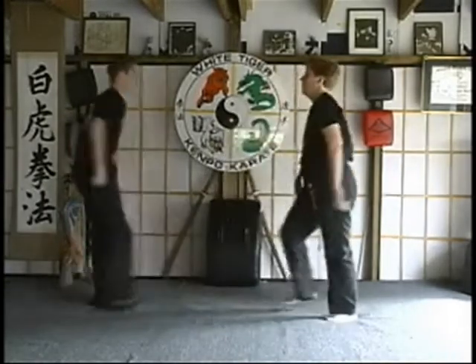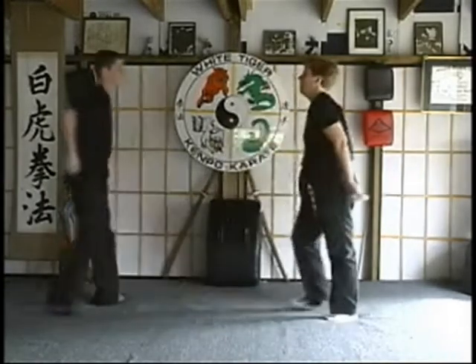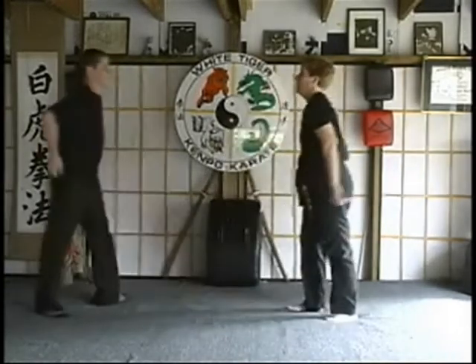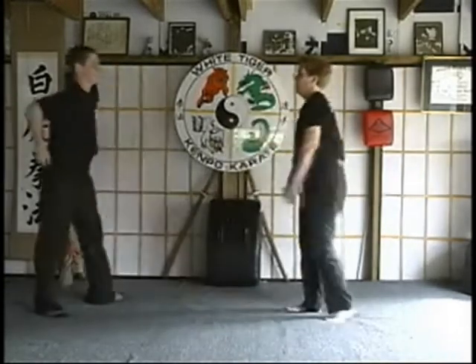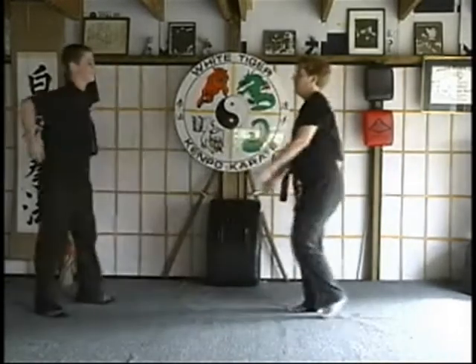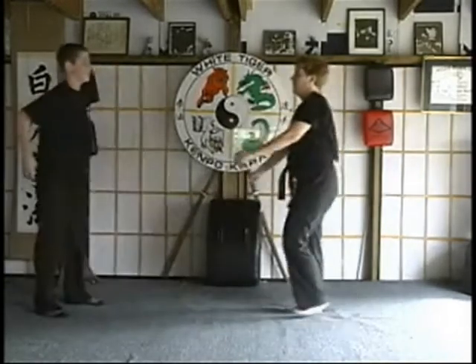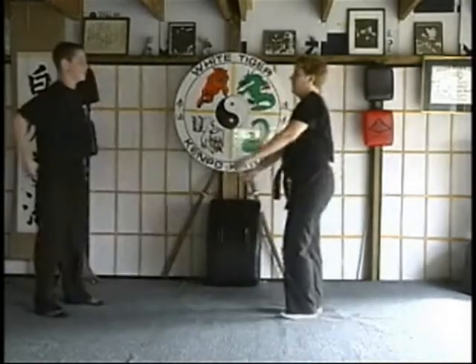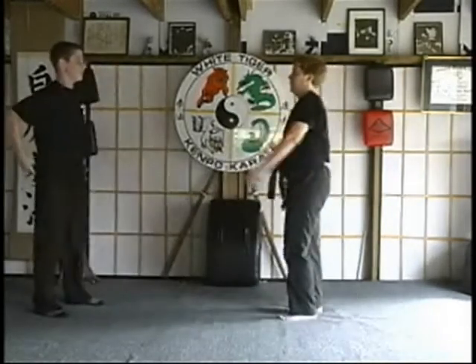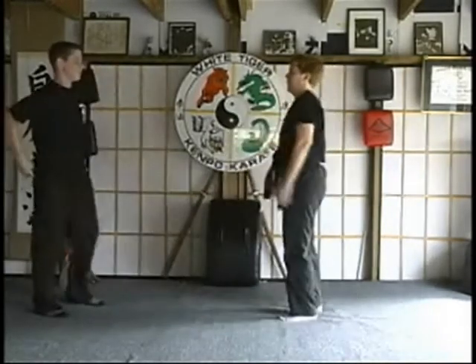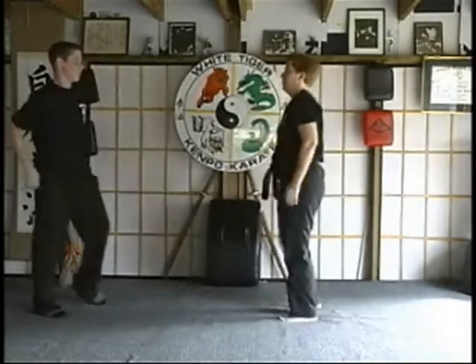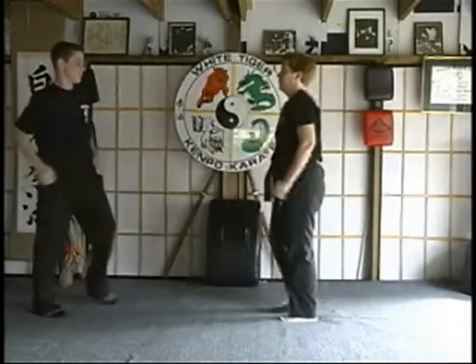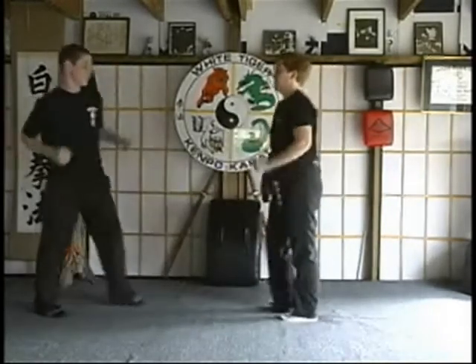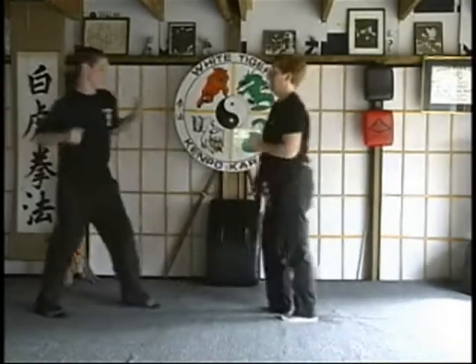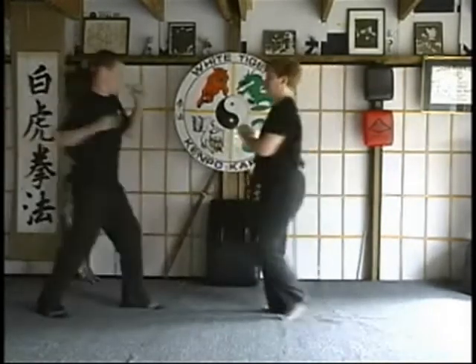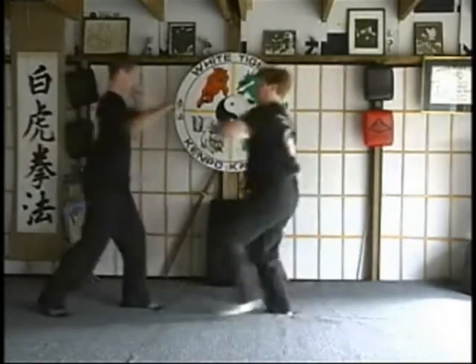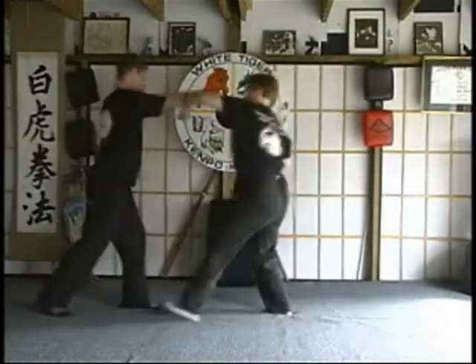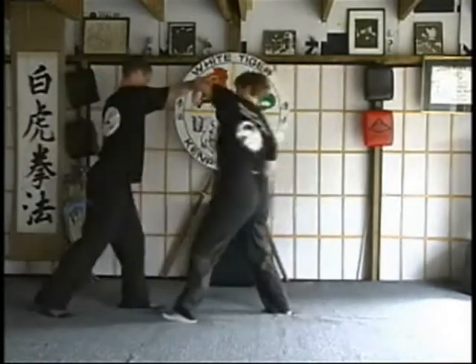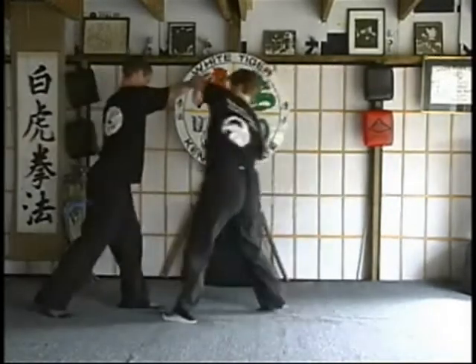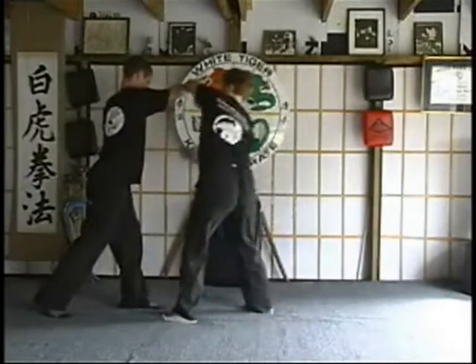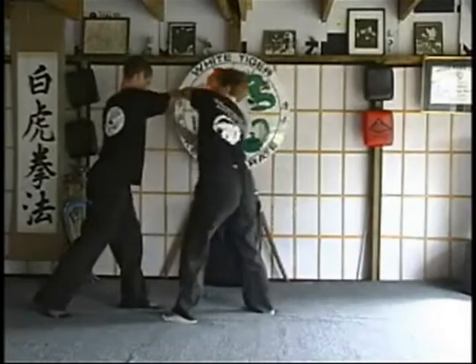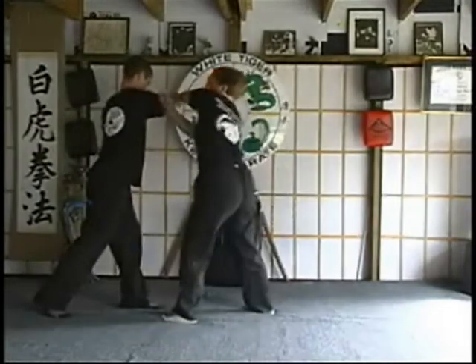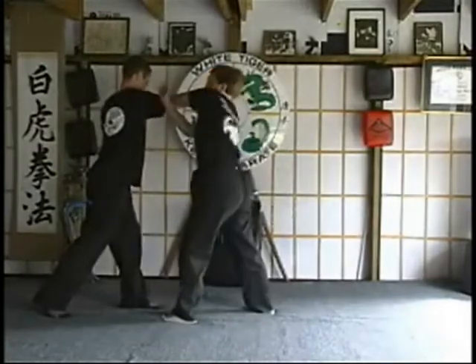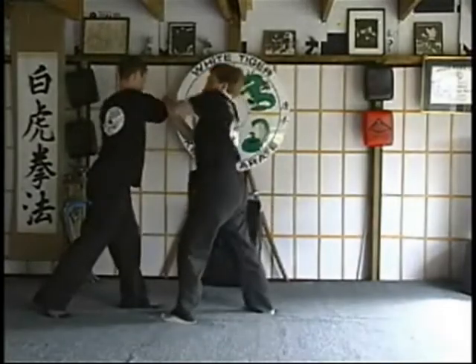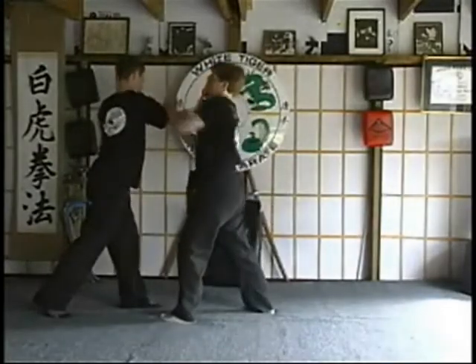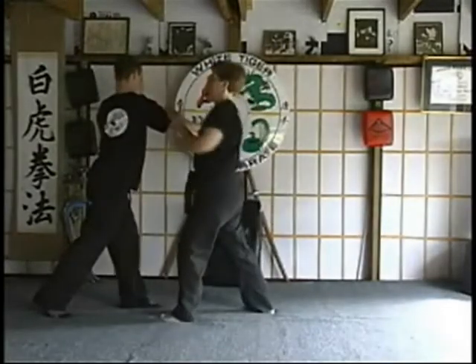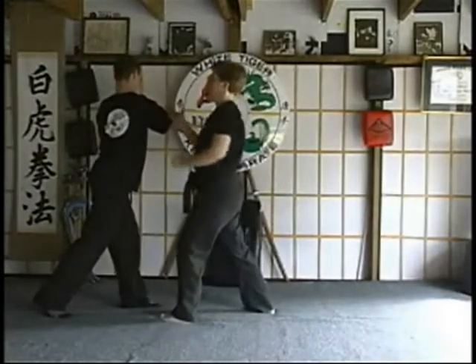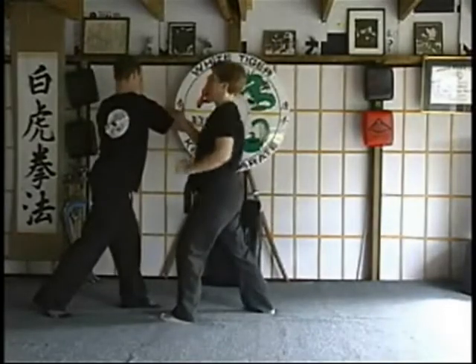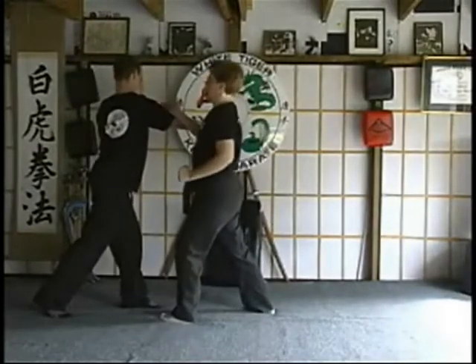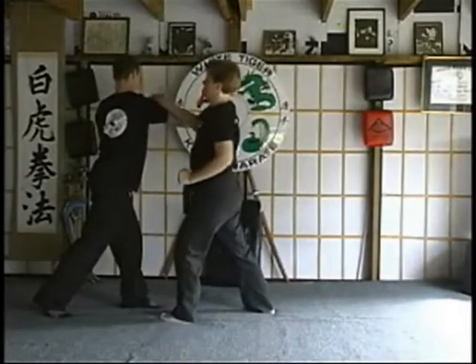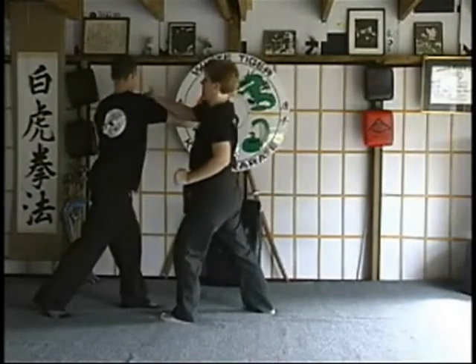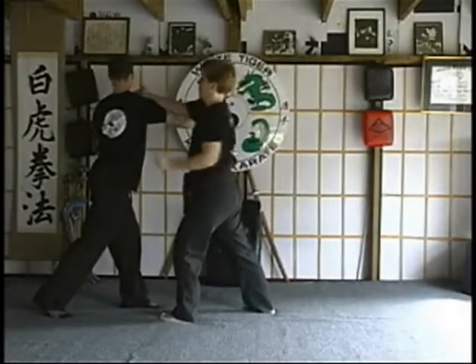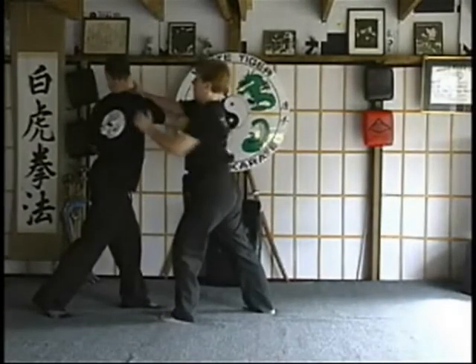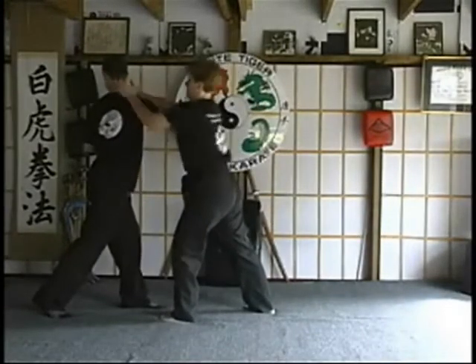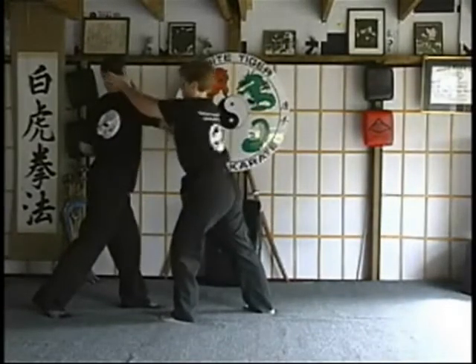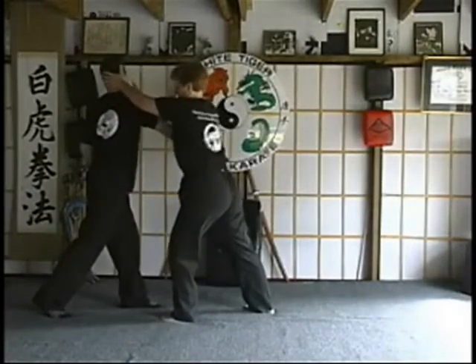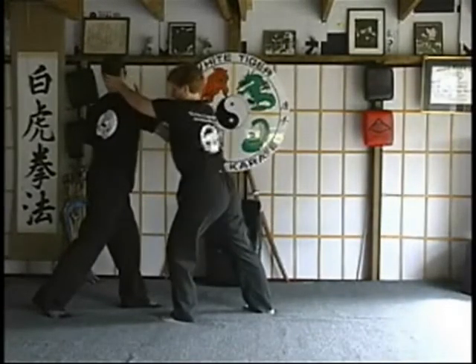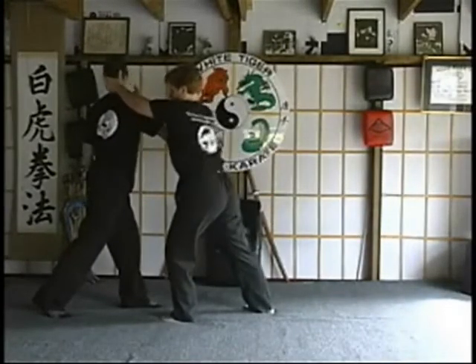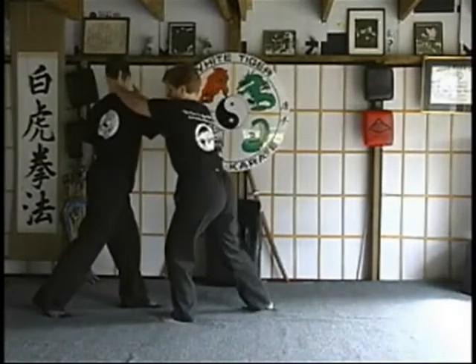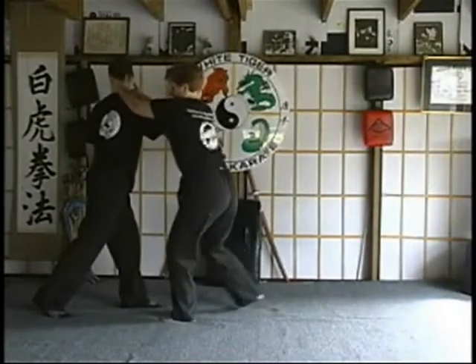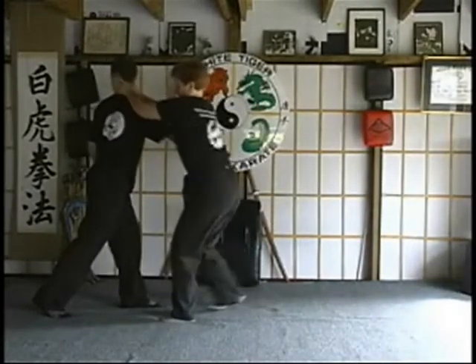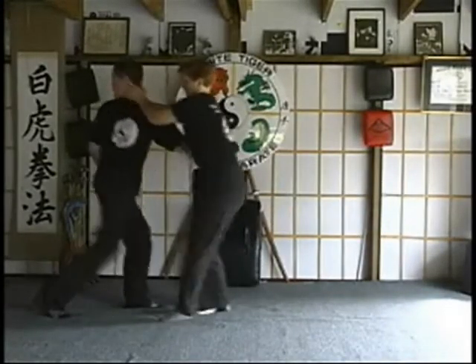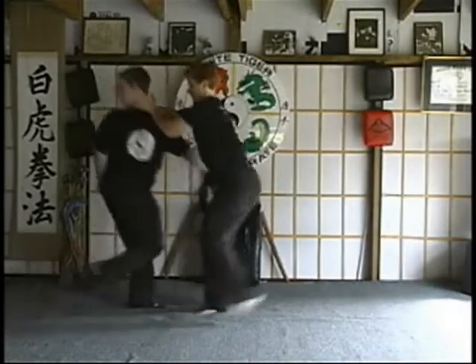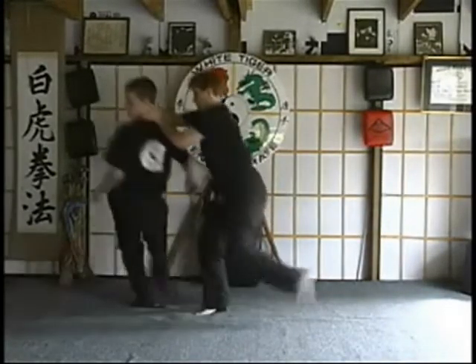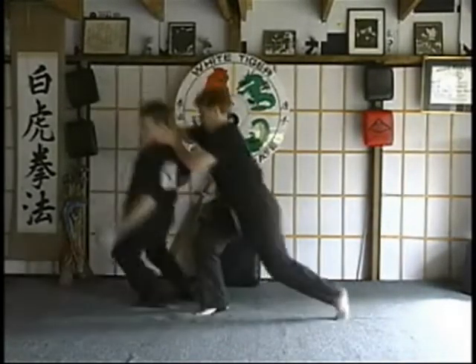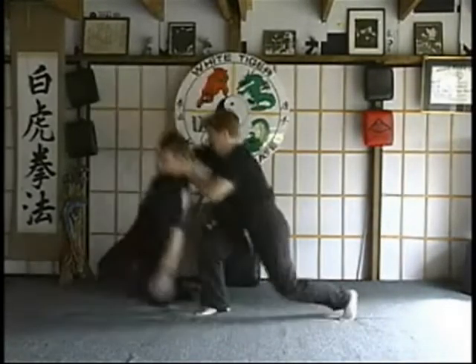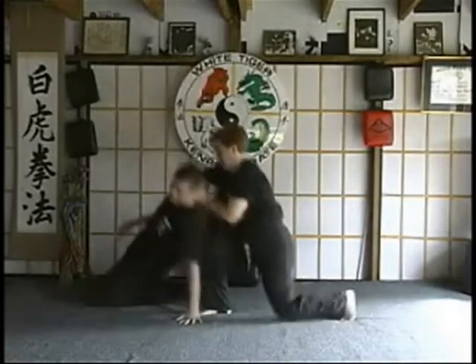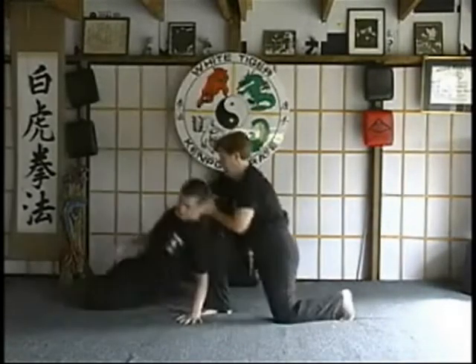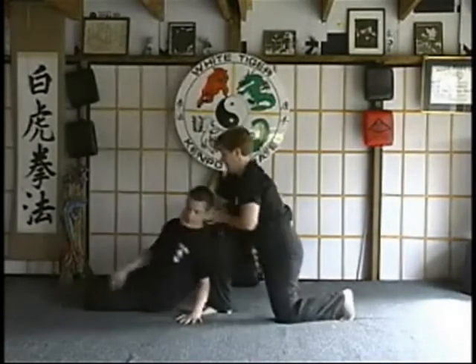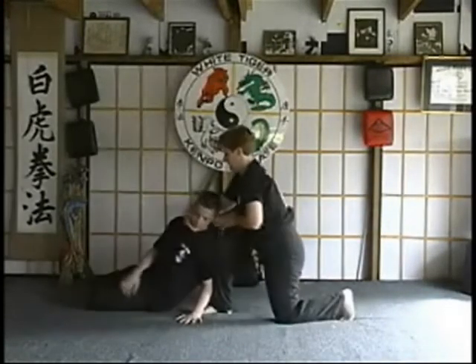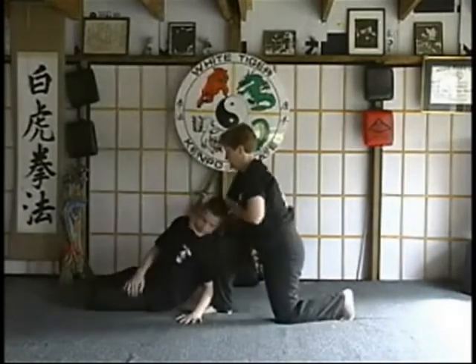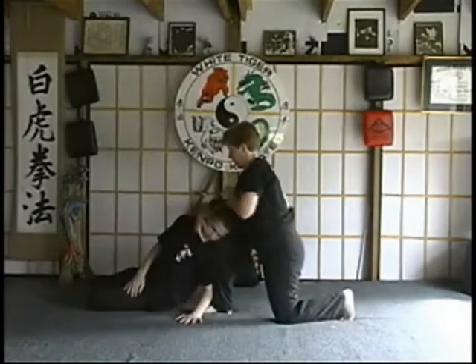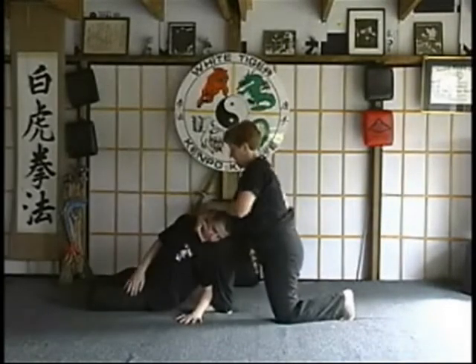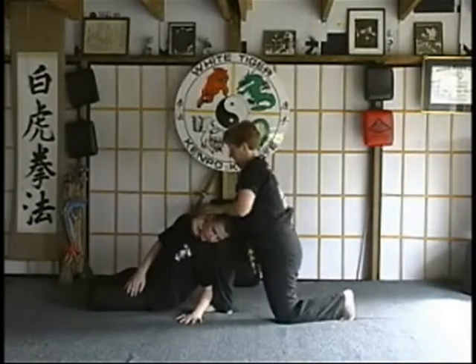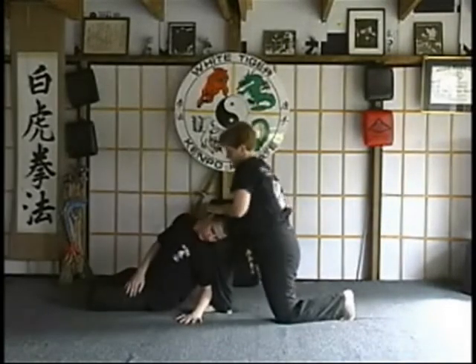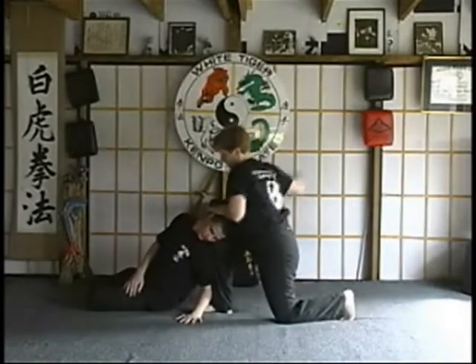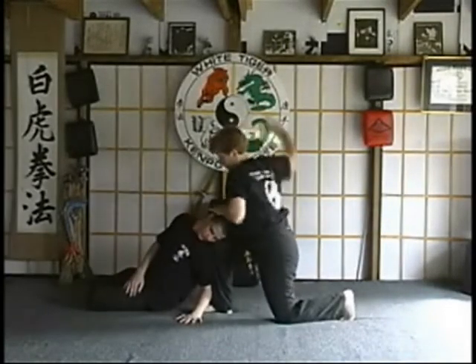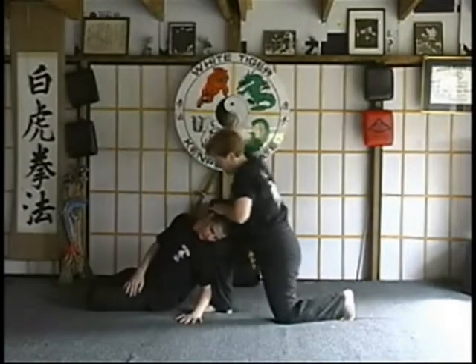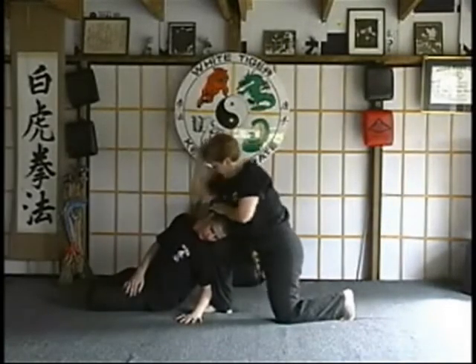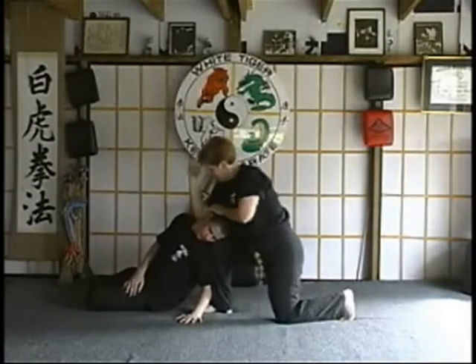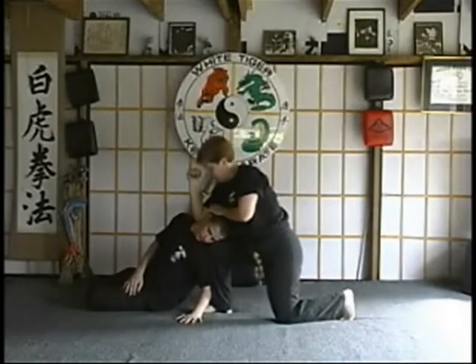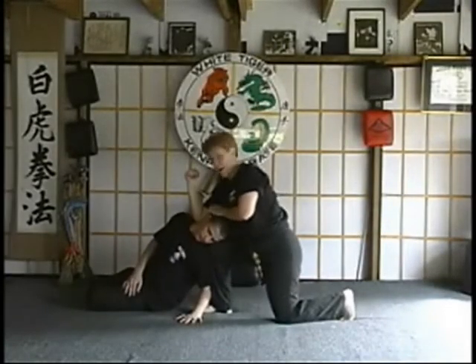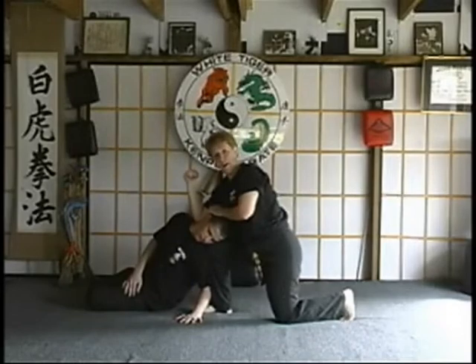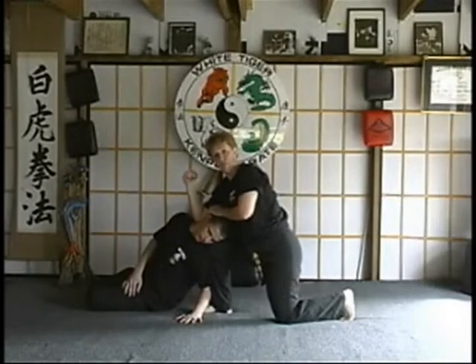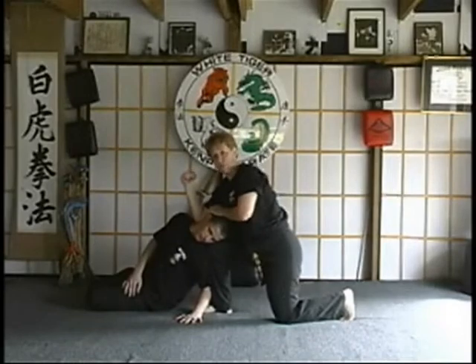One last time: heel palm, turn, and drive.